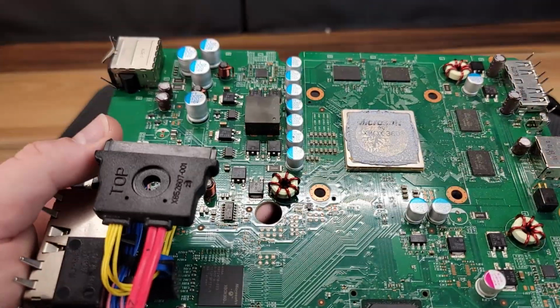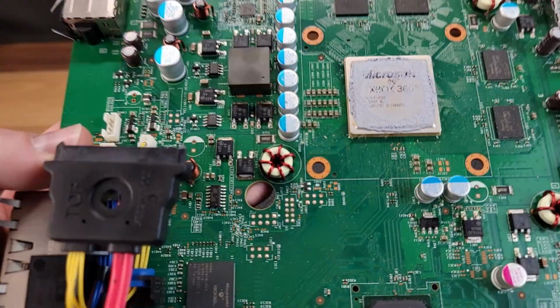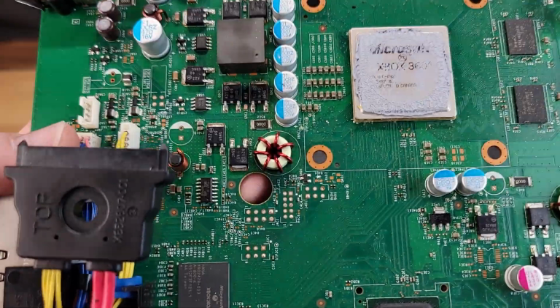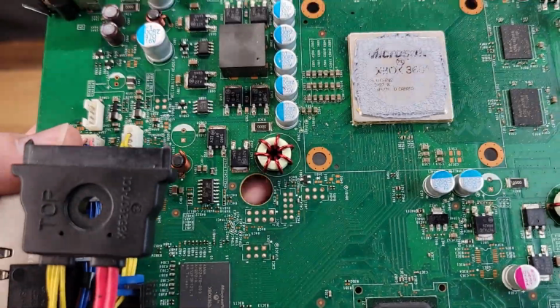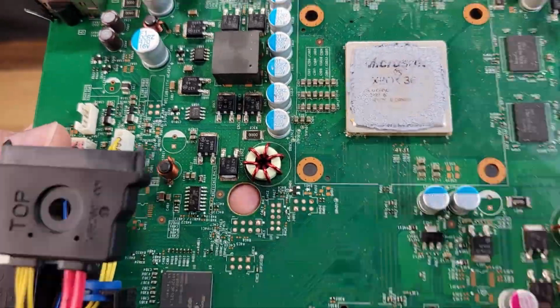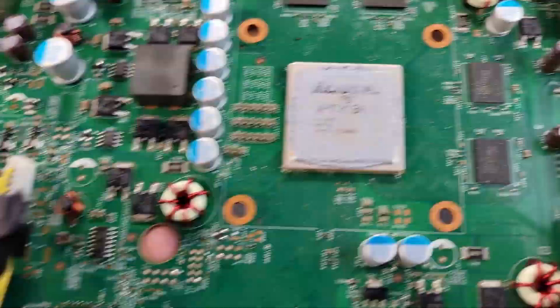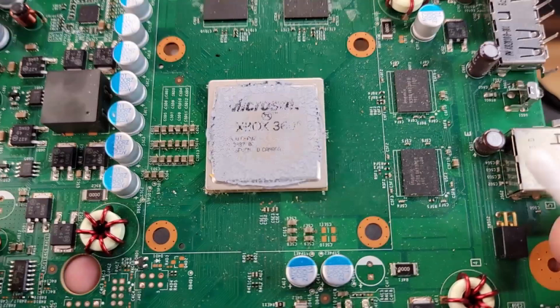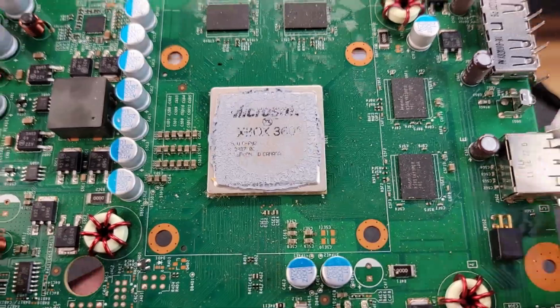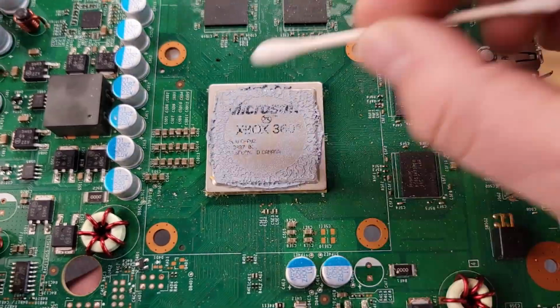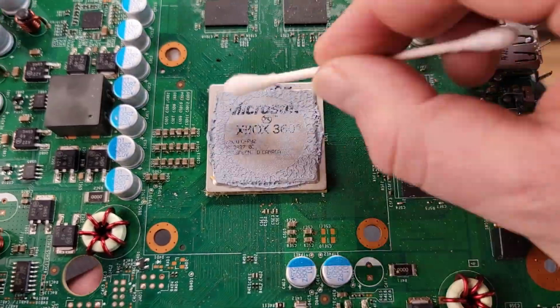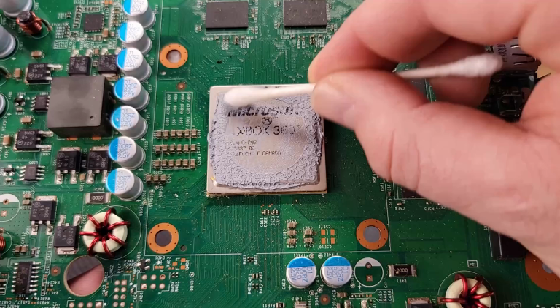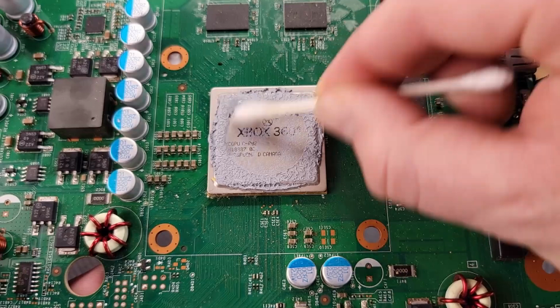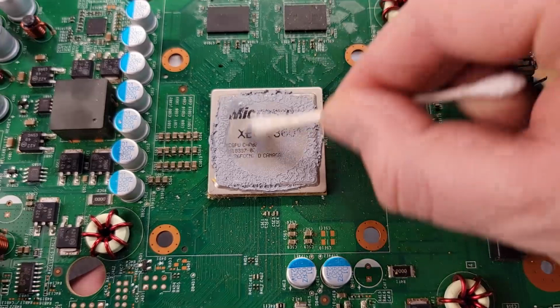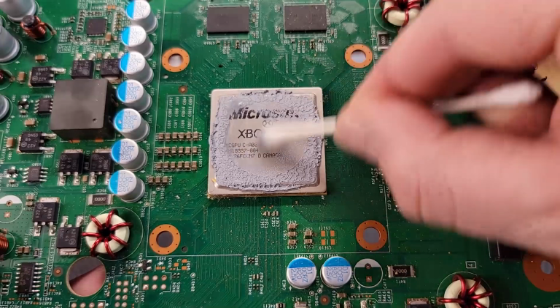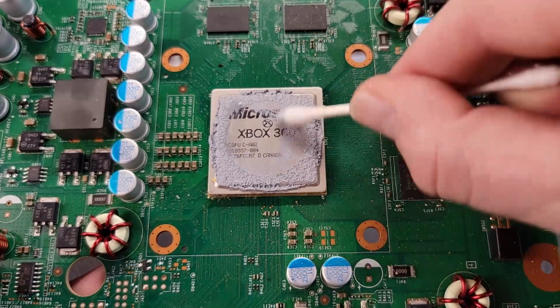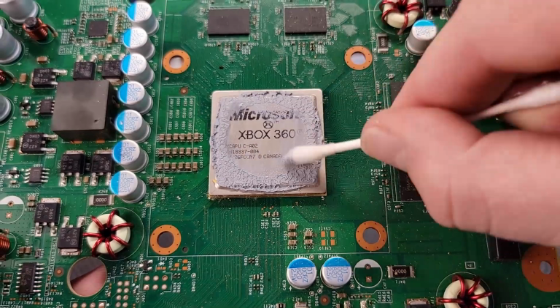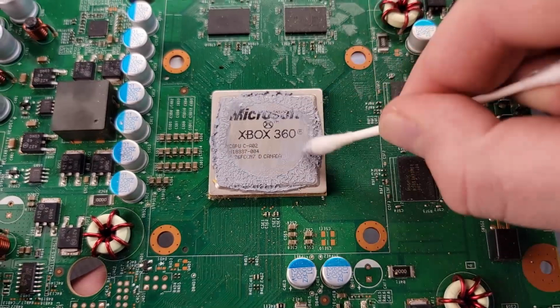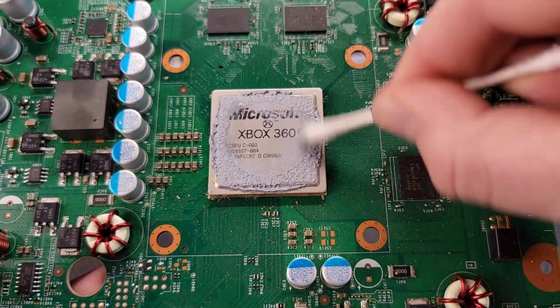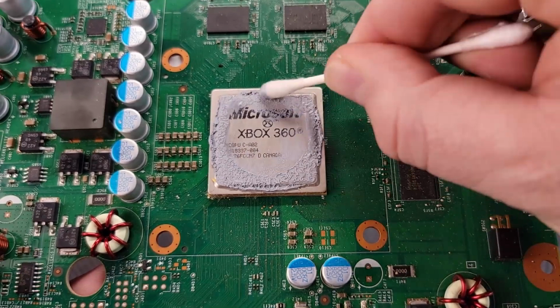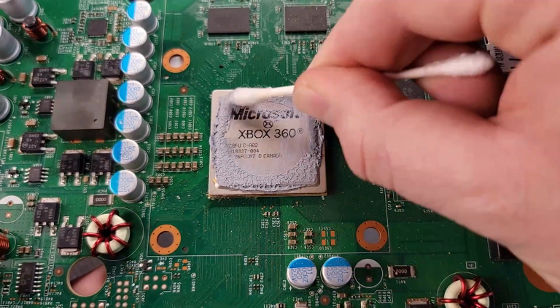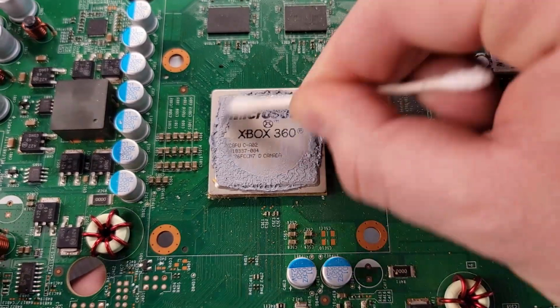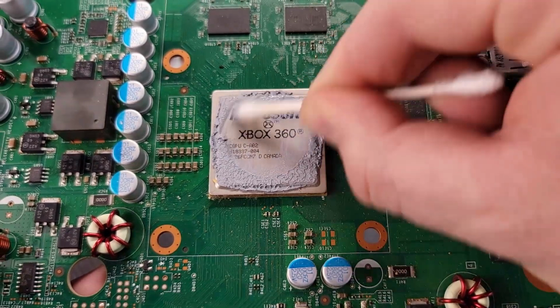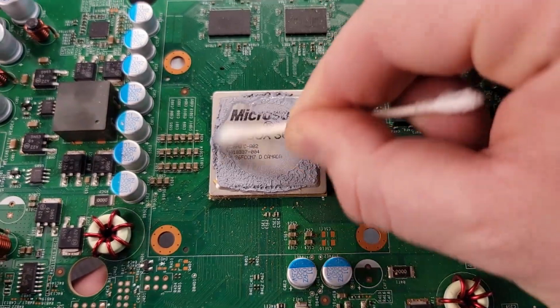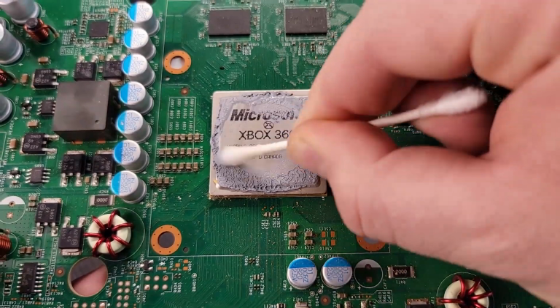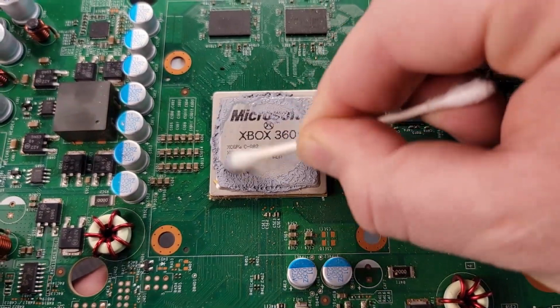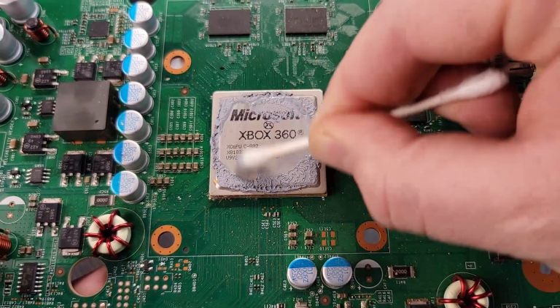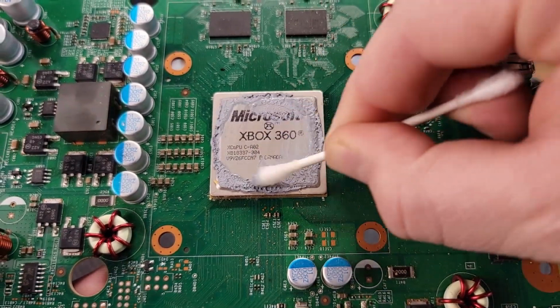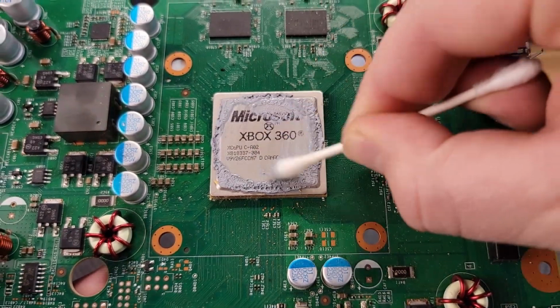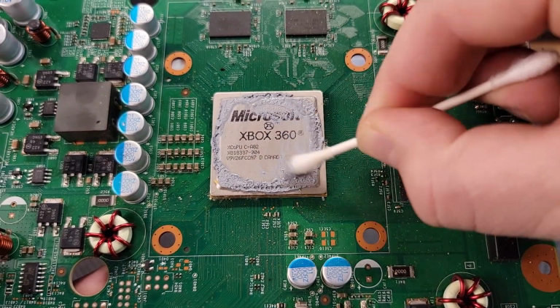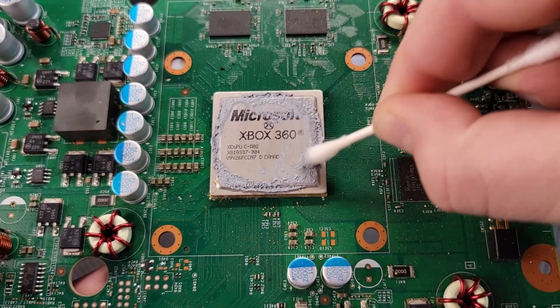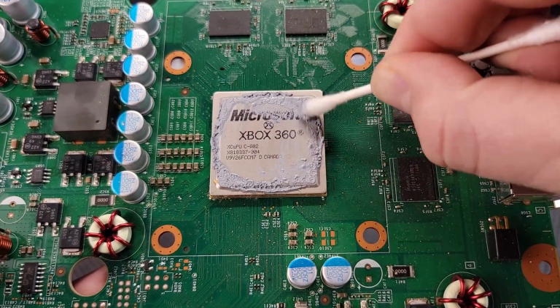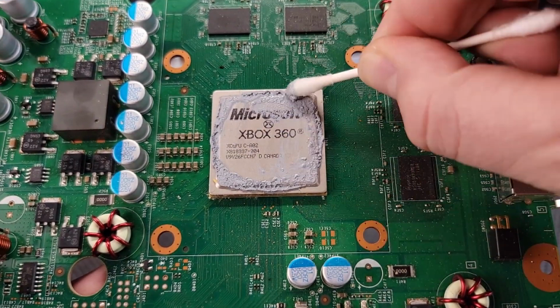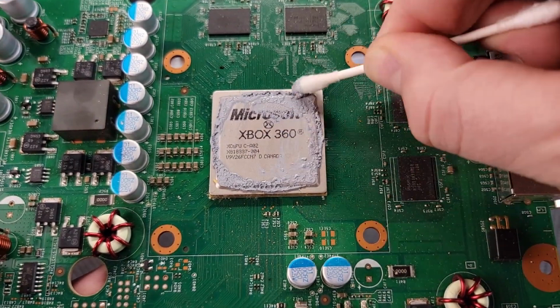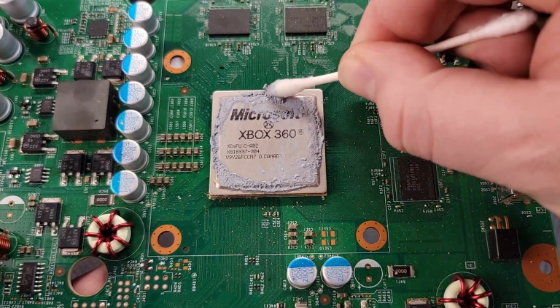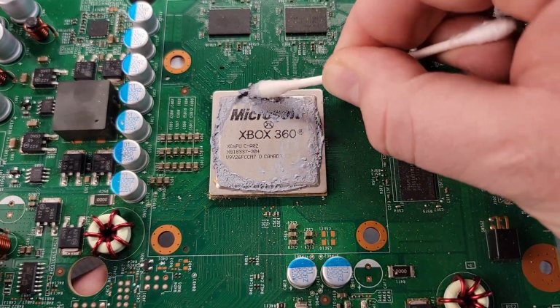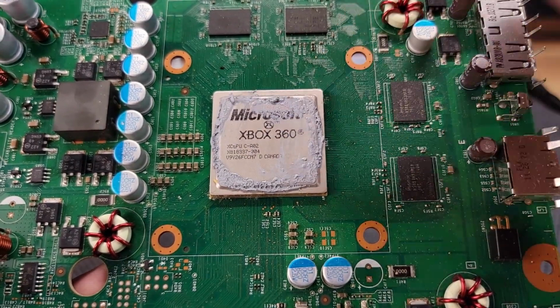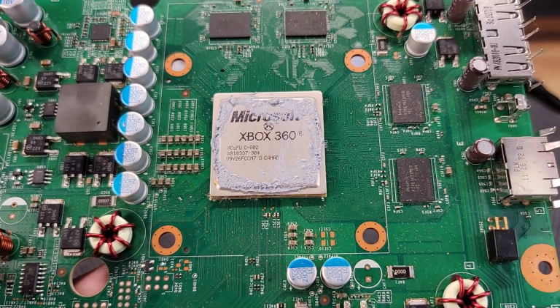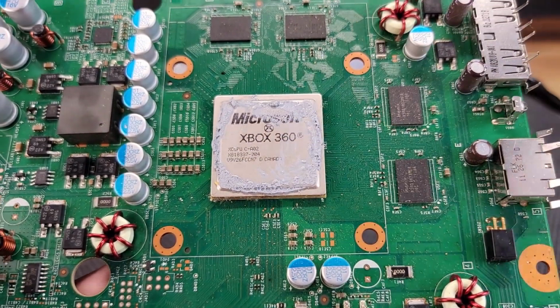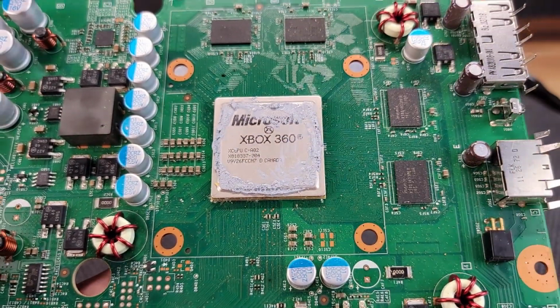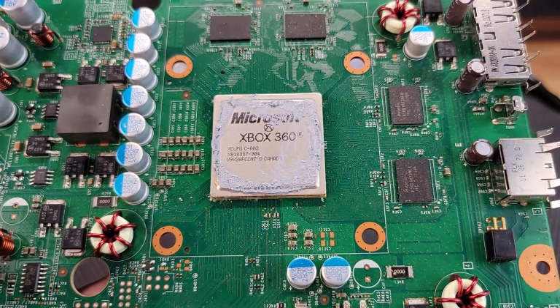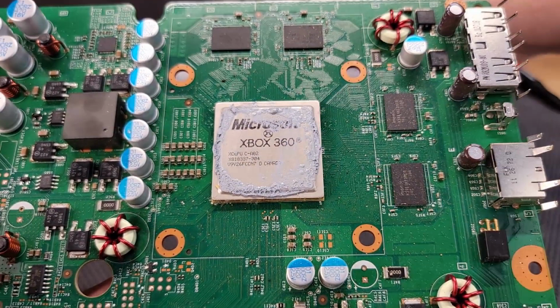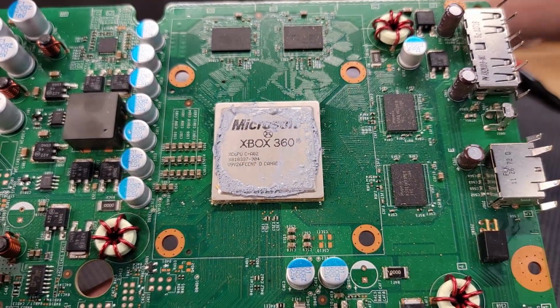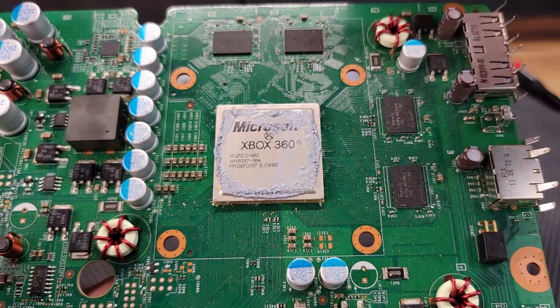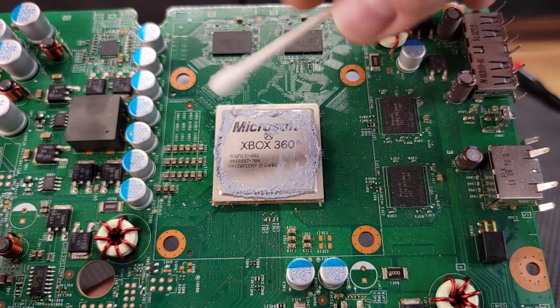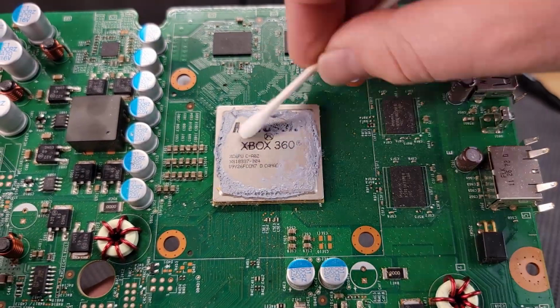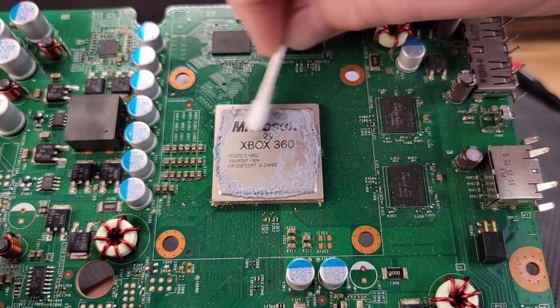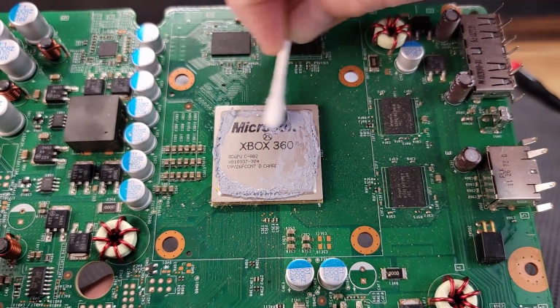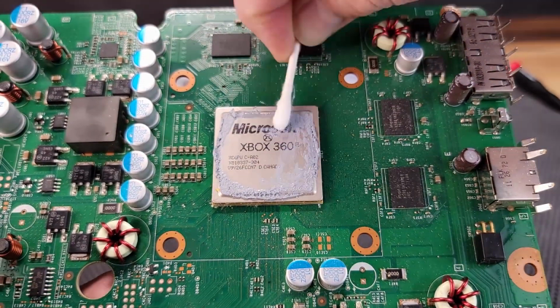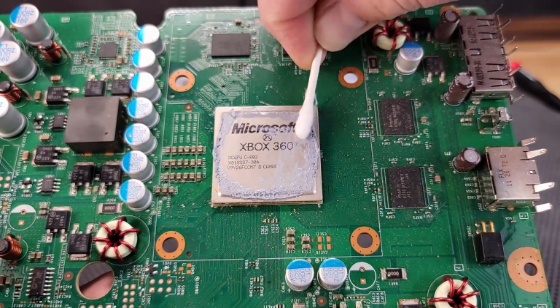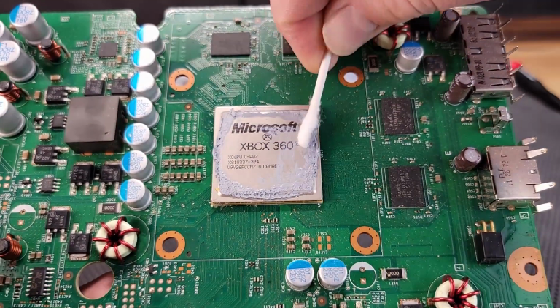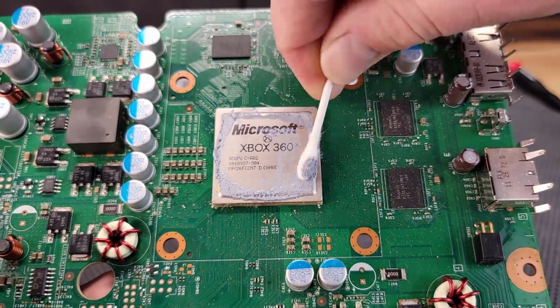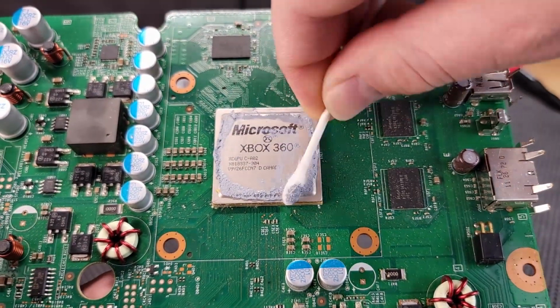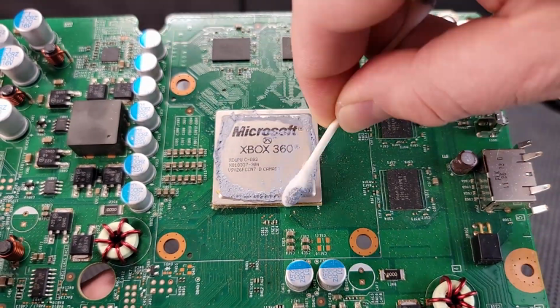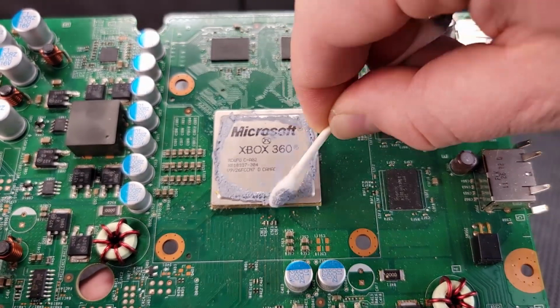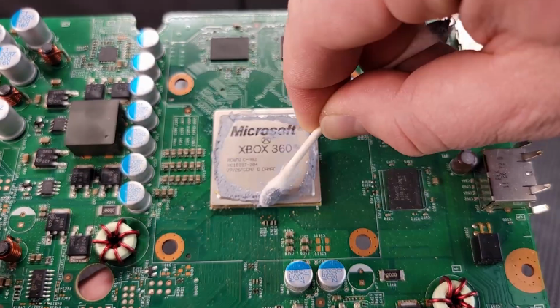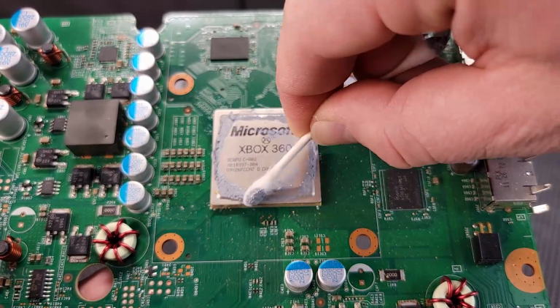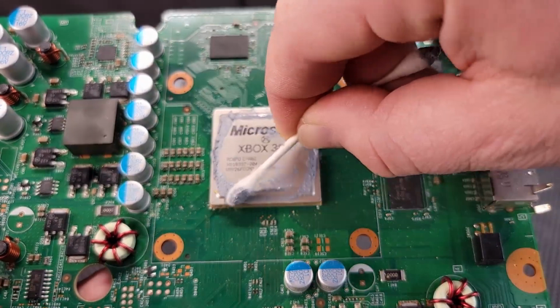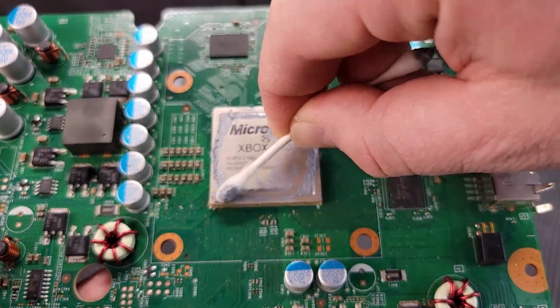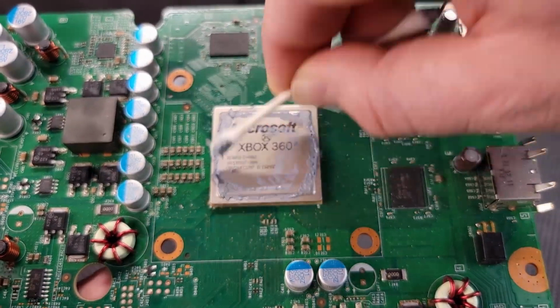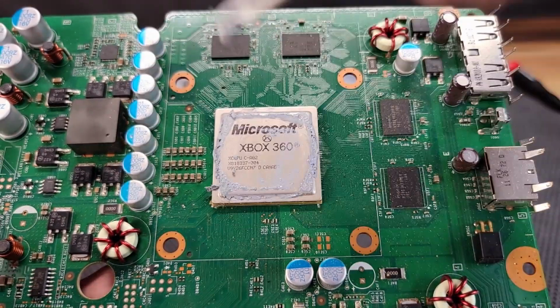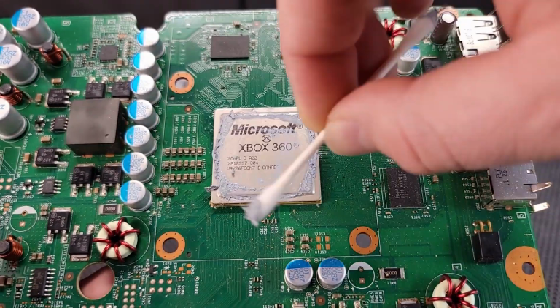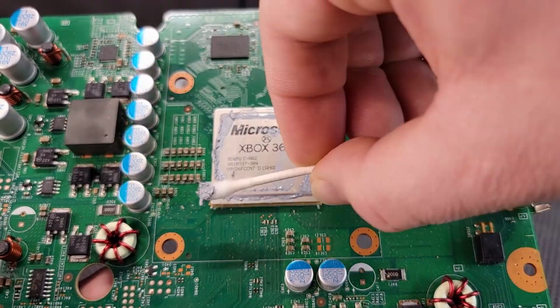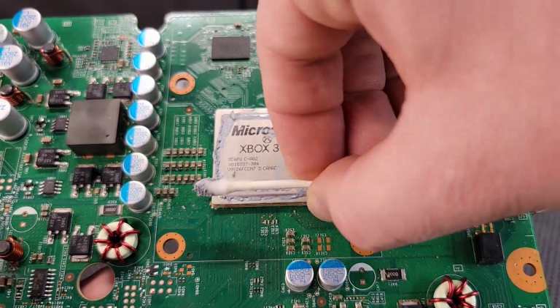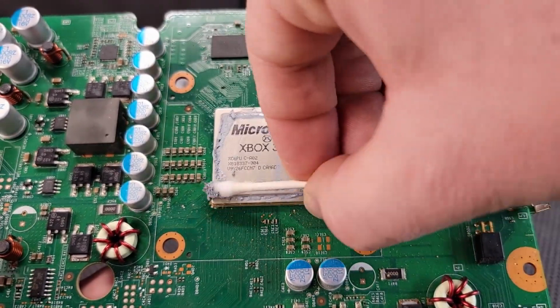We are going to use some IPA and Q-tips to clean off the old thermal paste from the GPU as well as the heatsink.